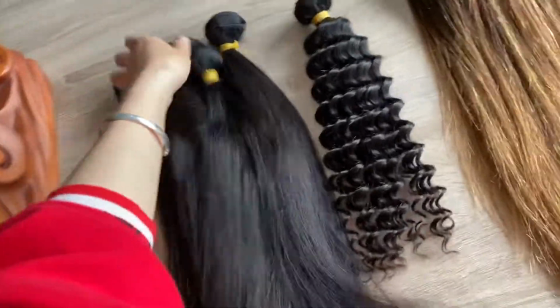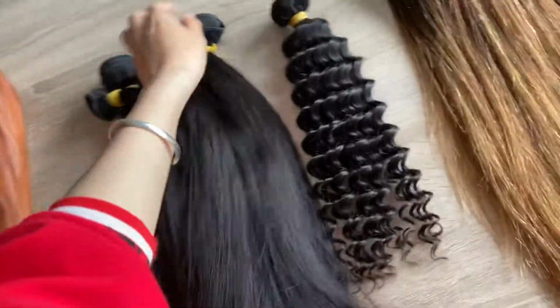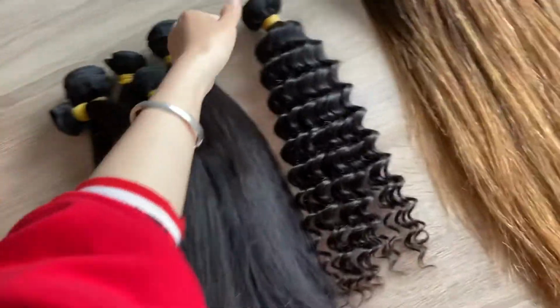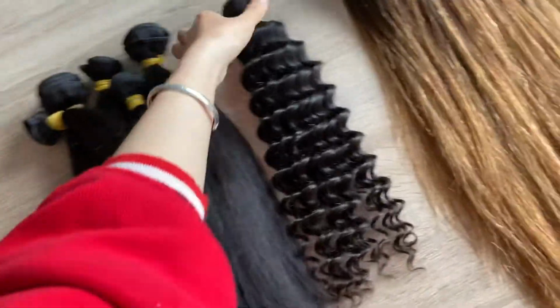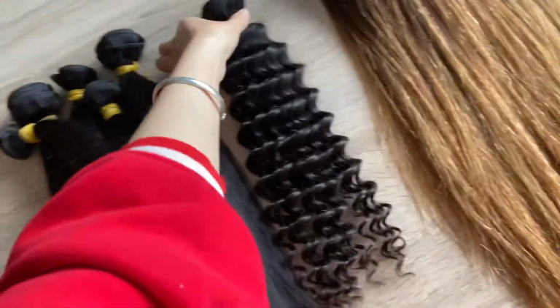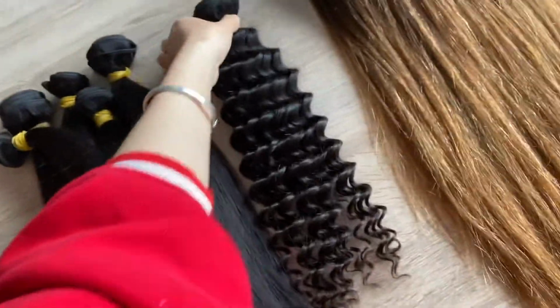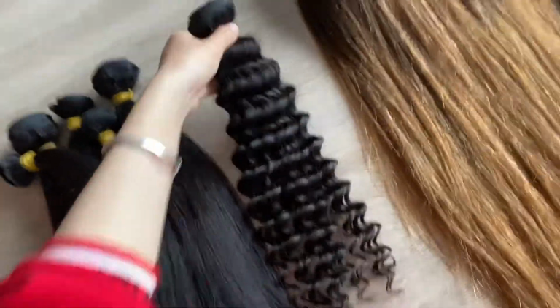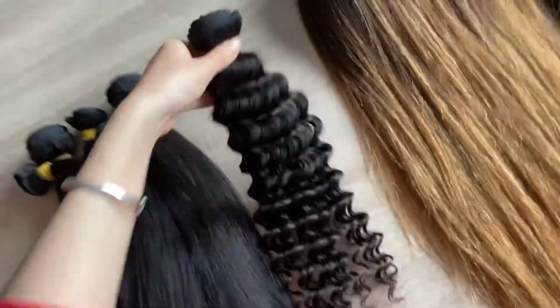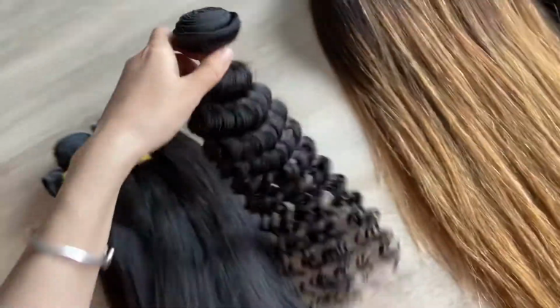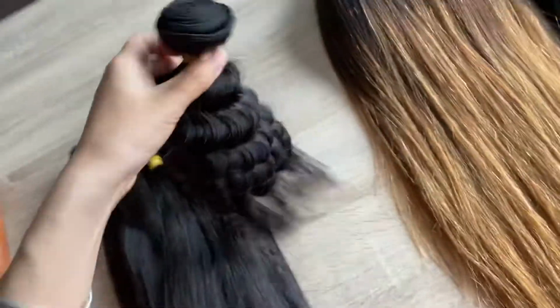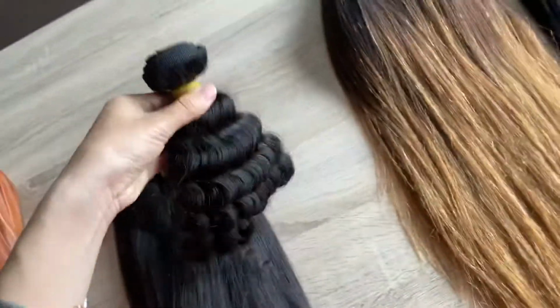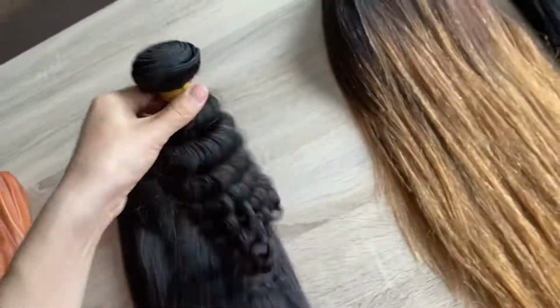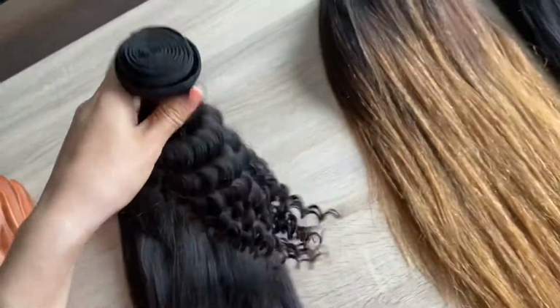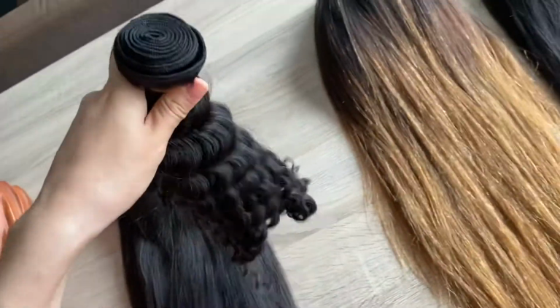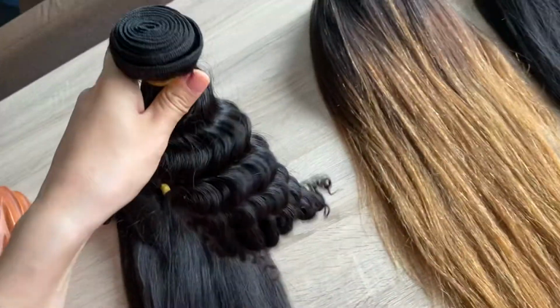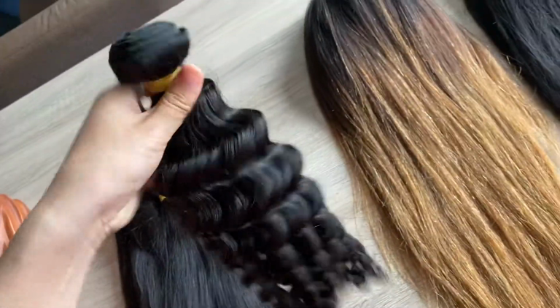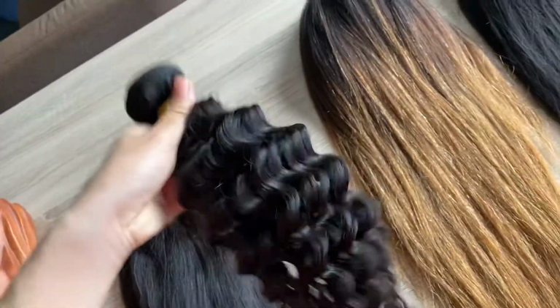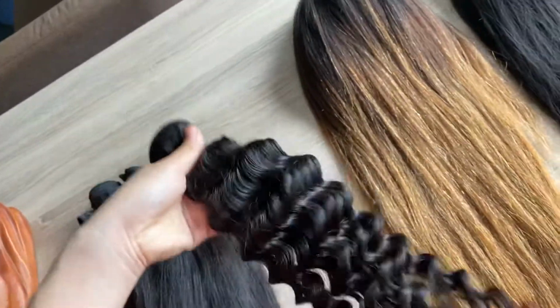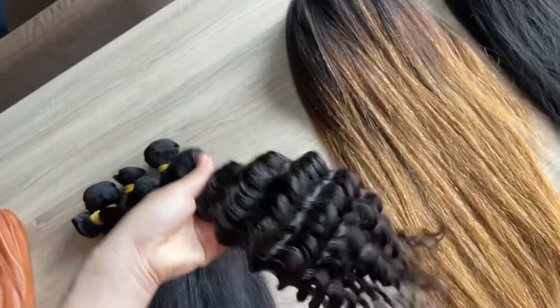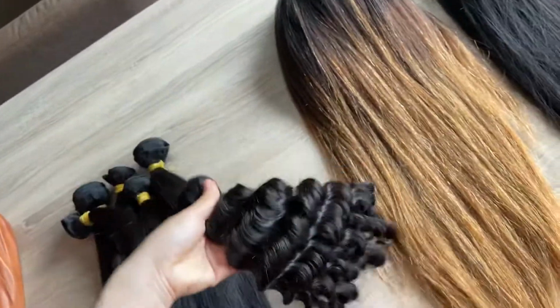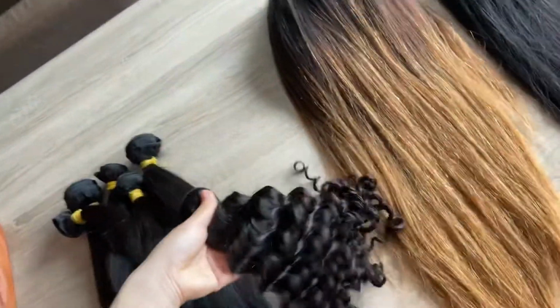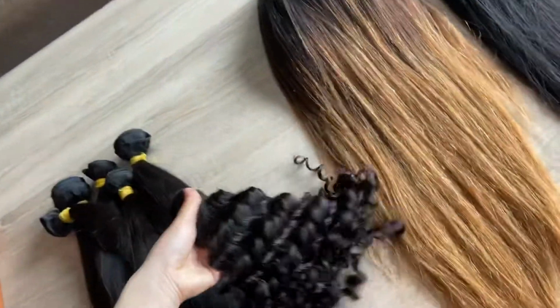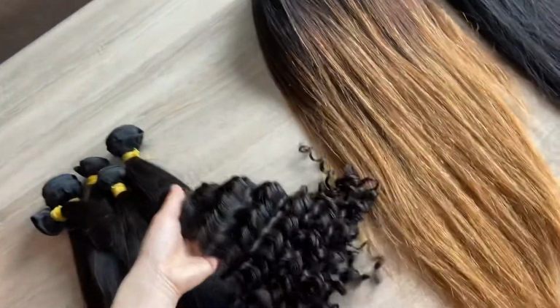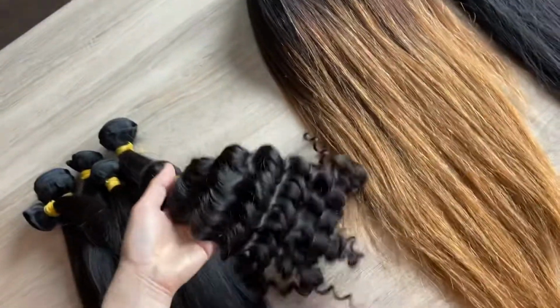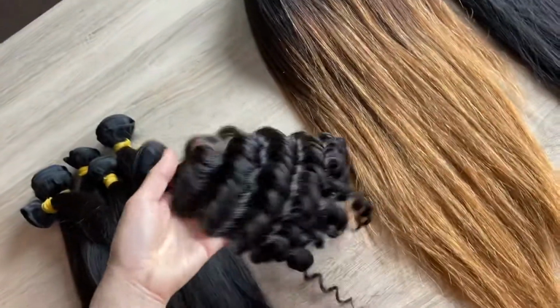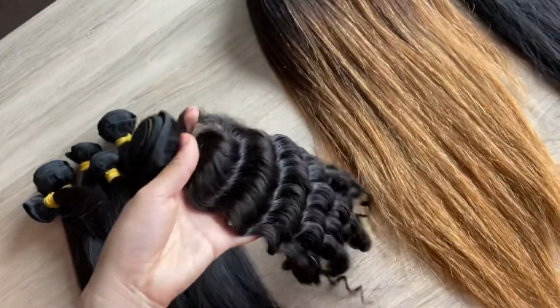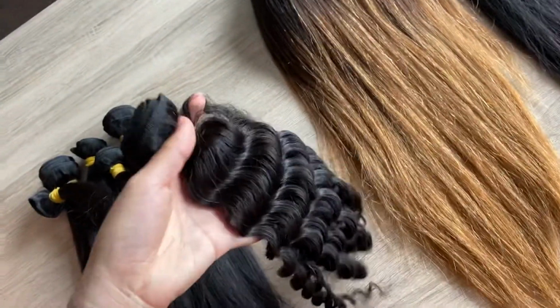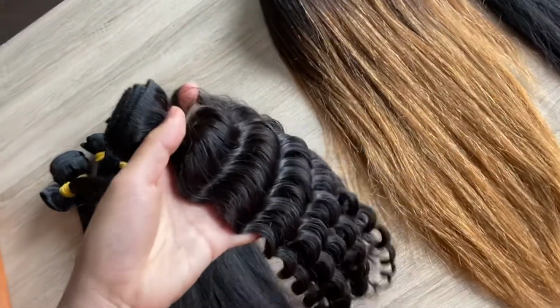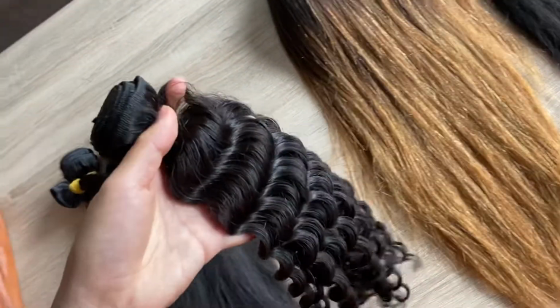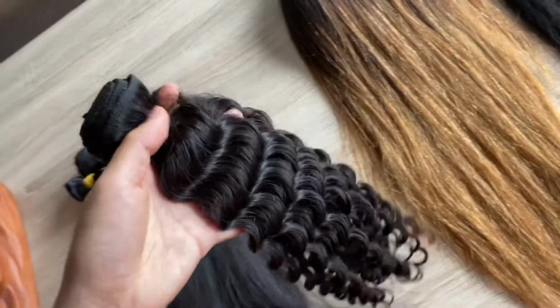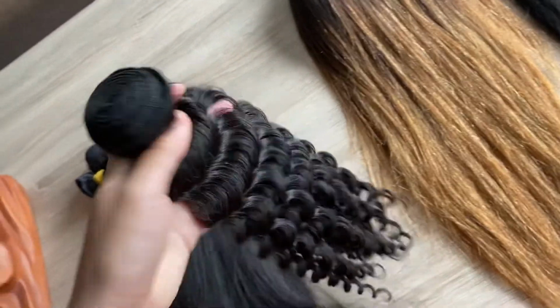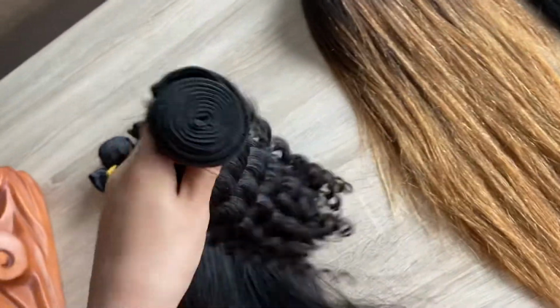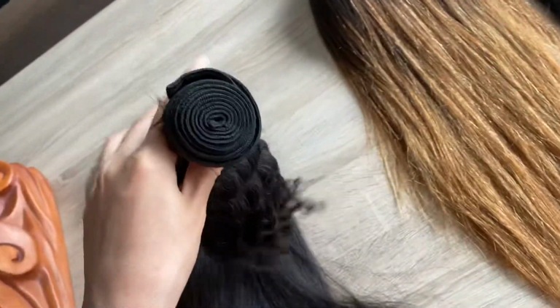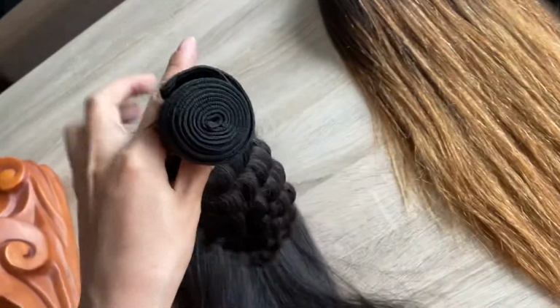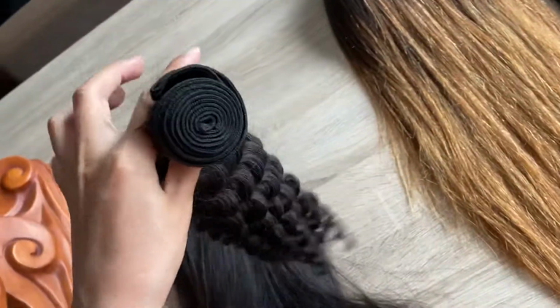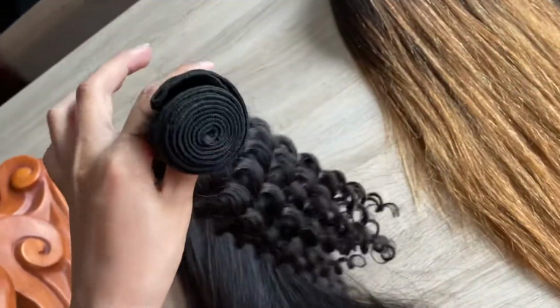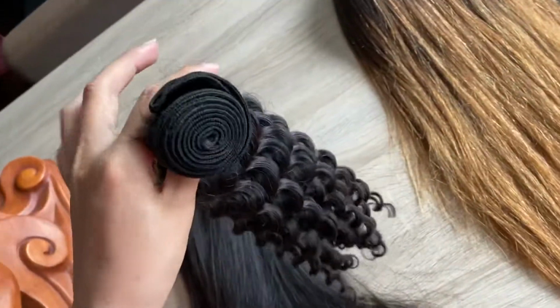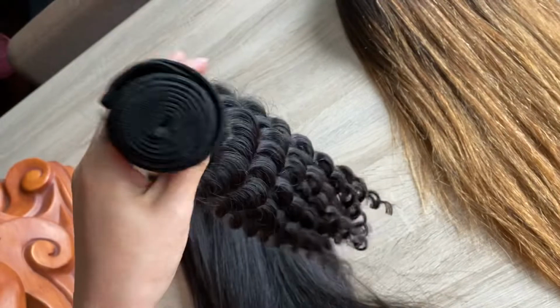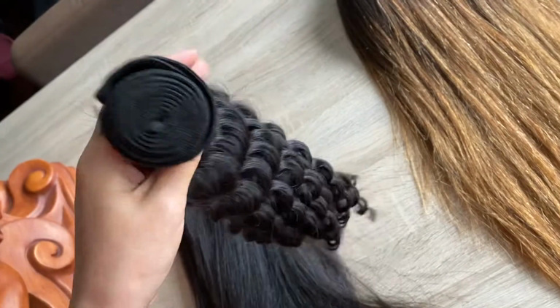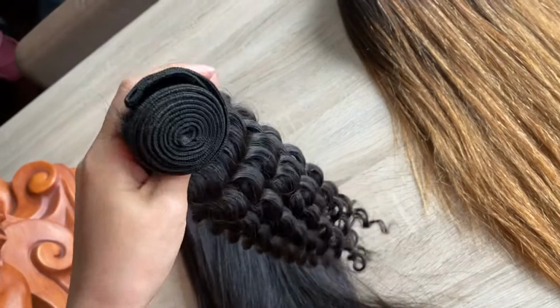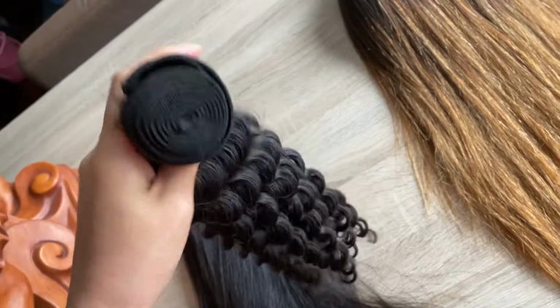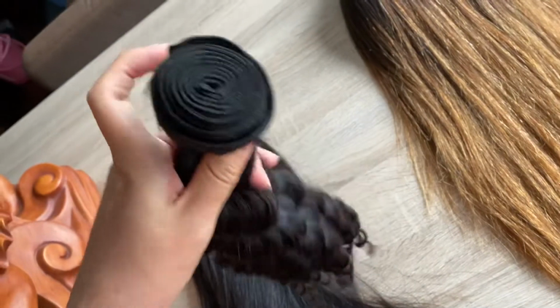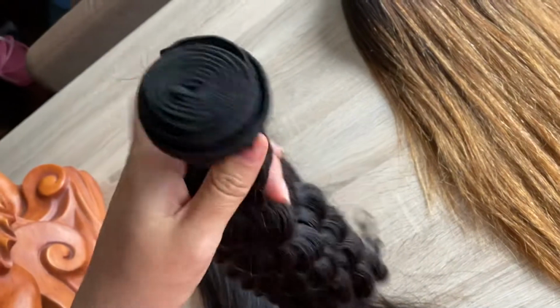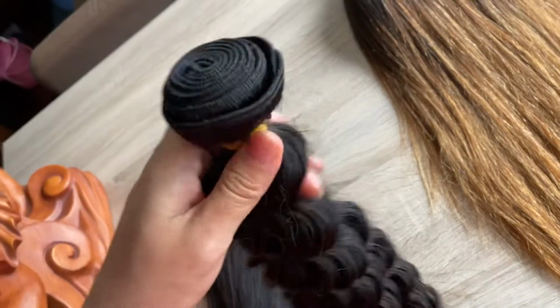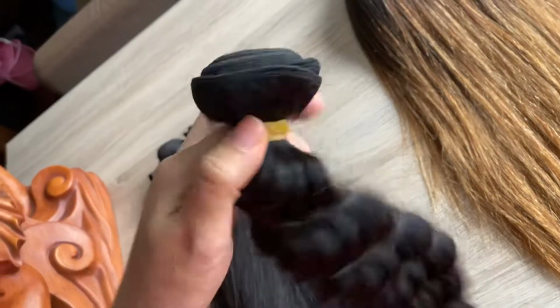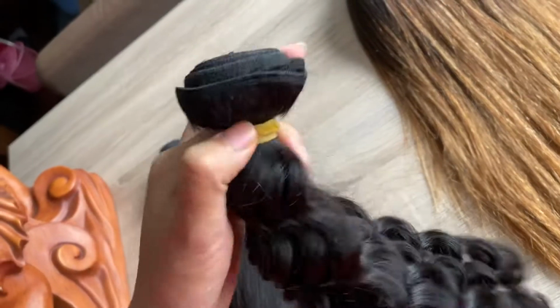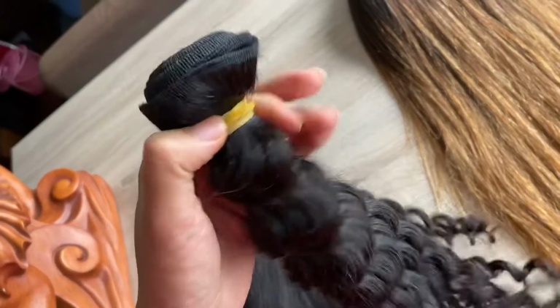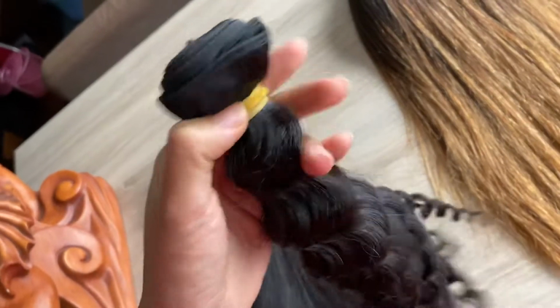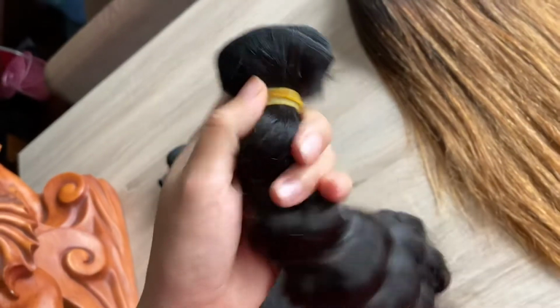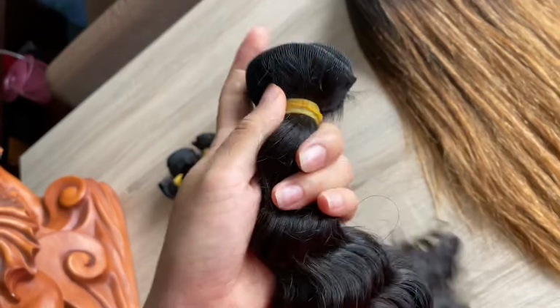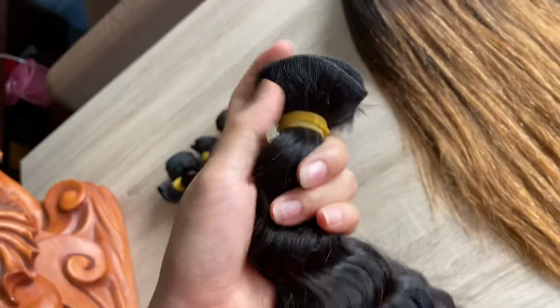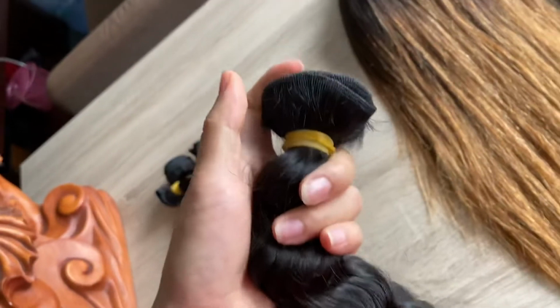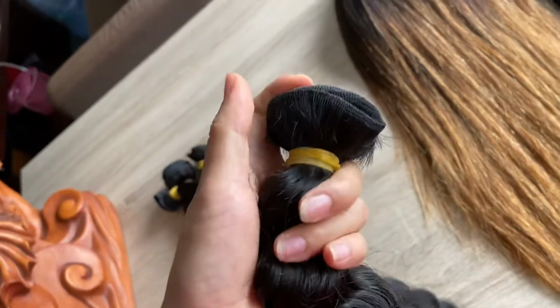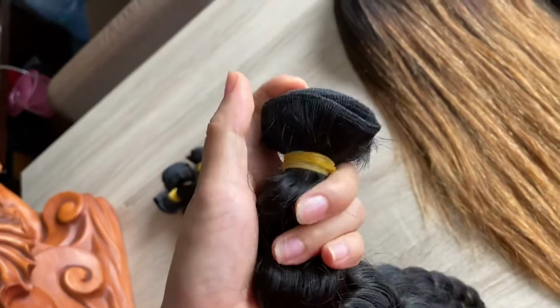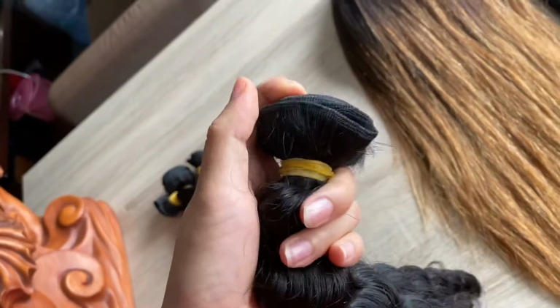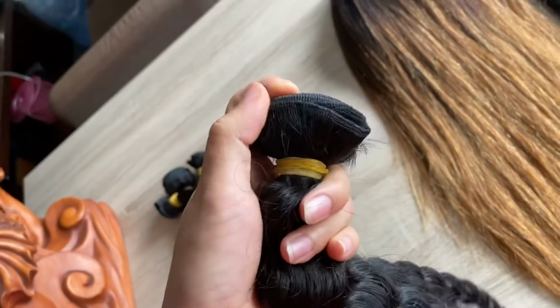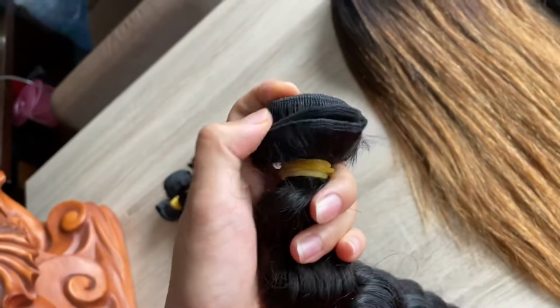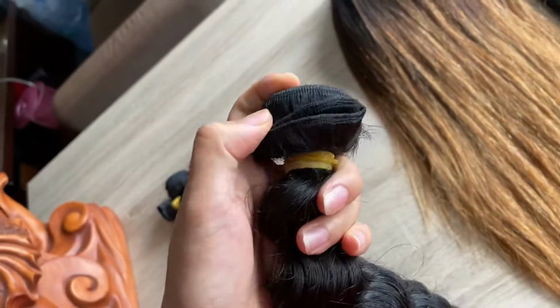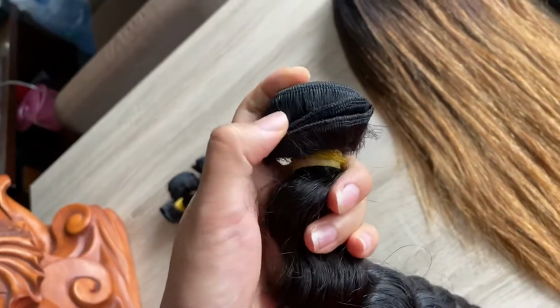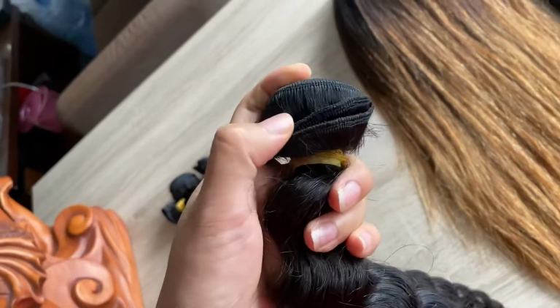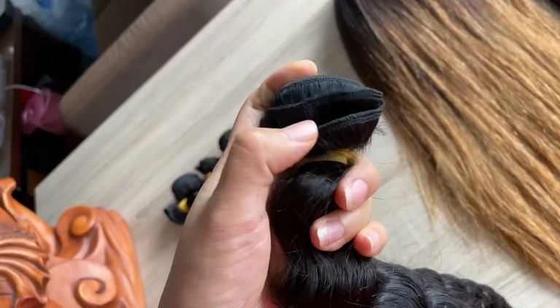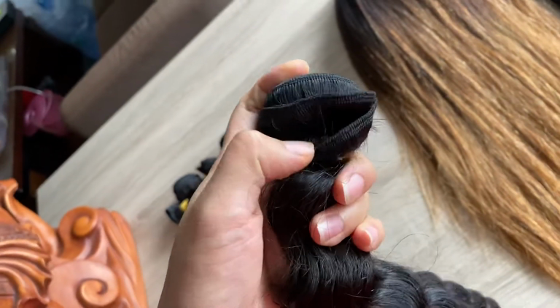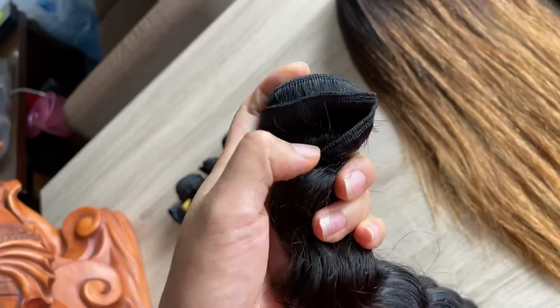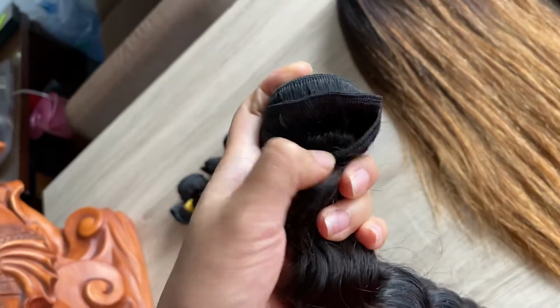This one is the deep wig. All our bundles are double drawn.